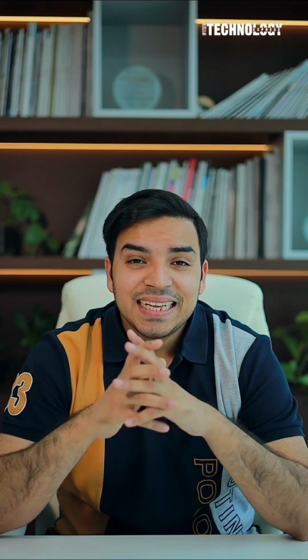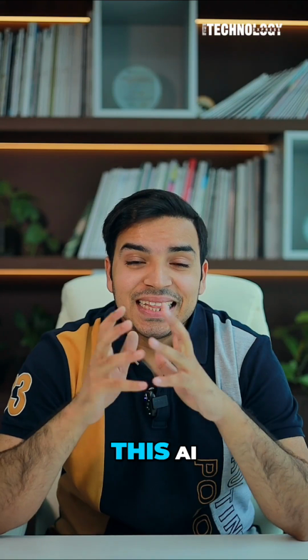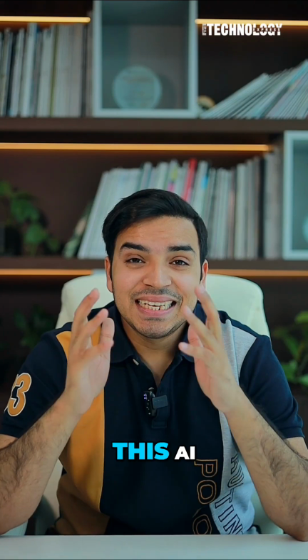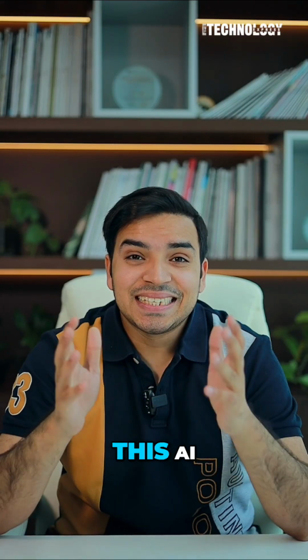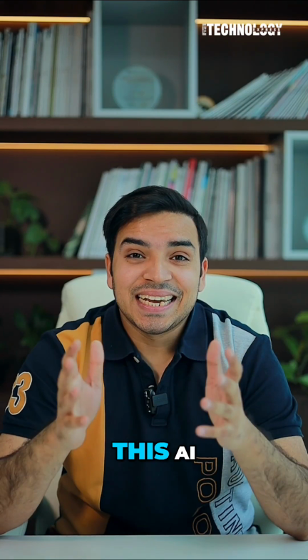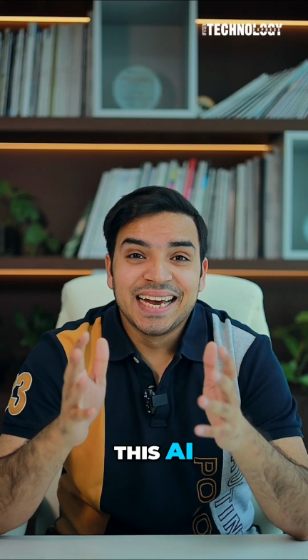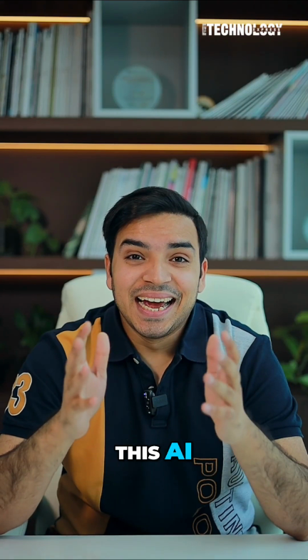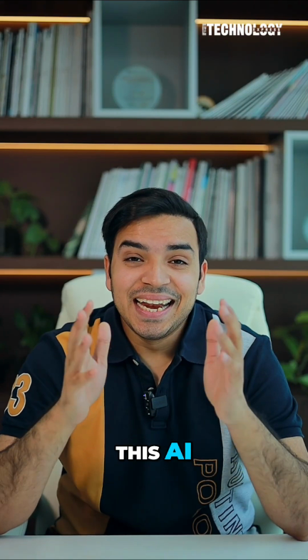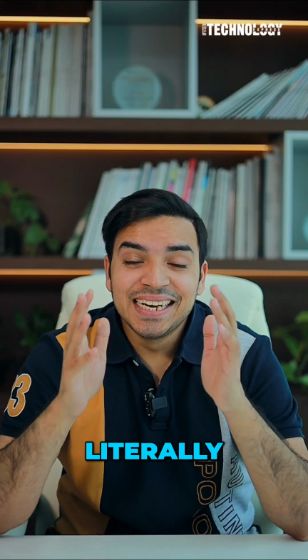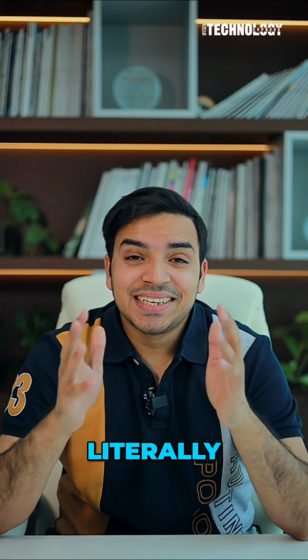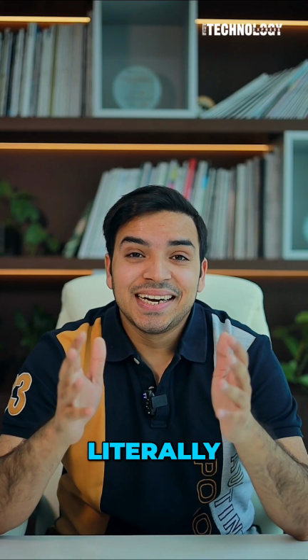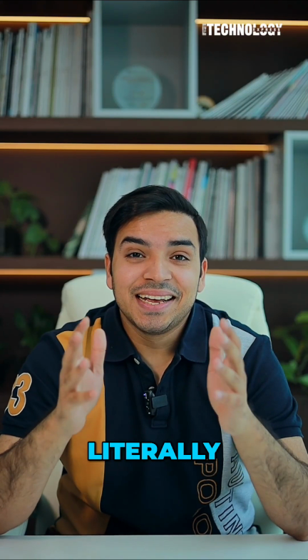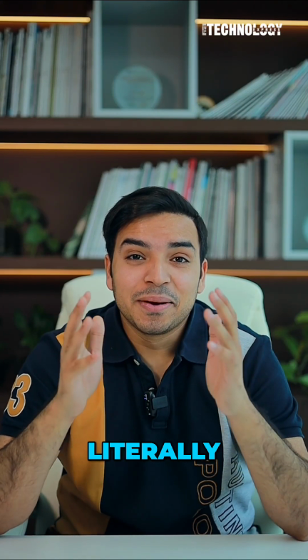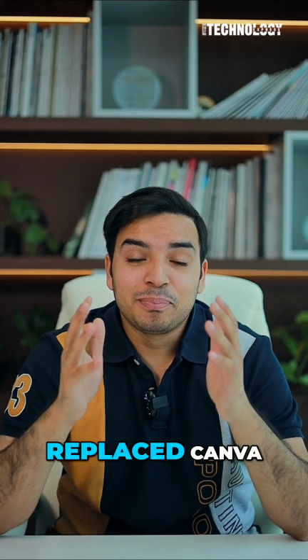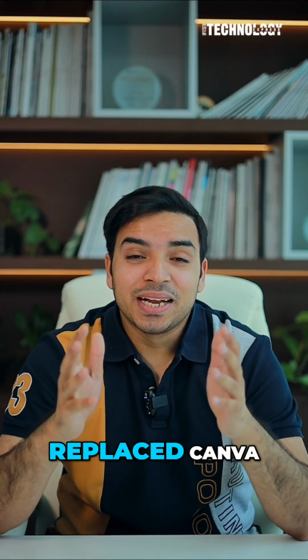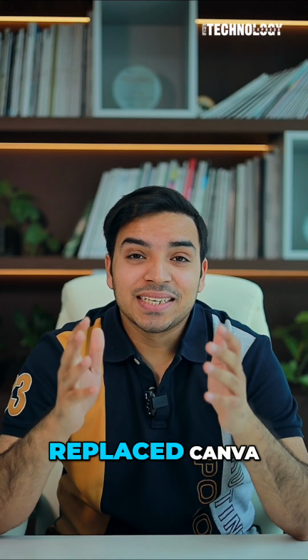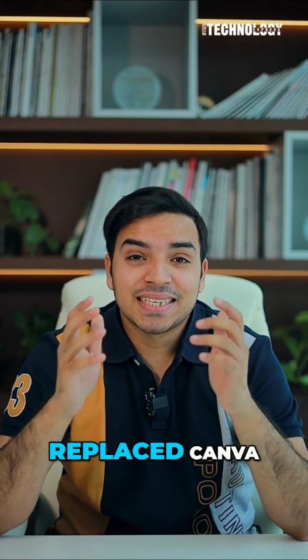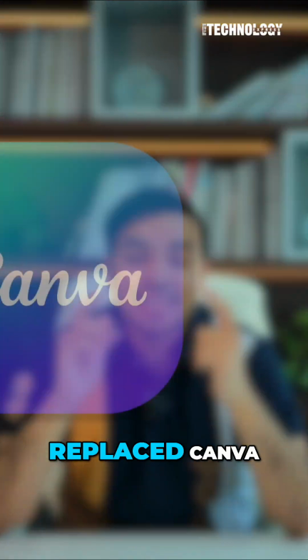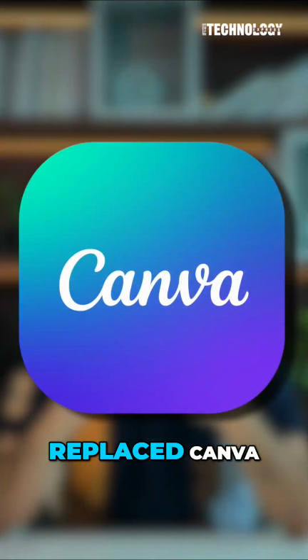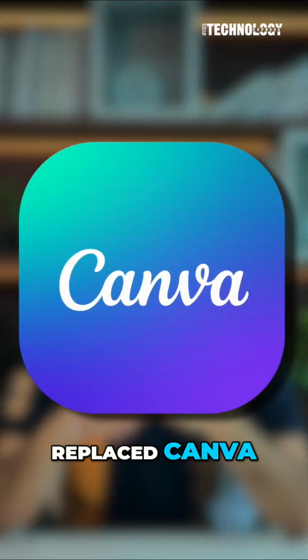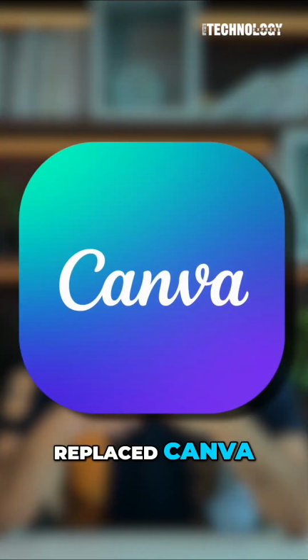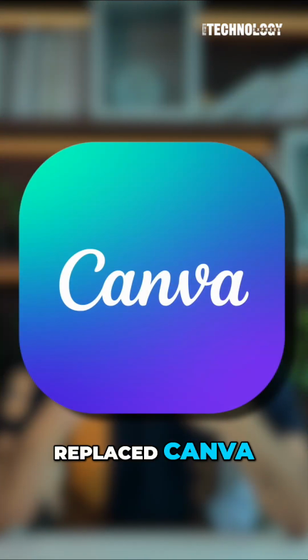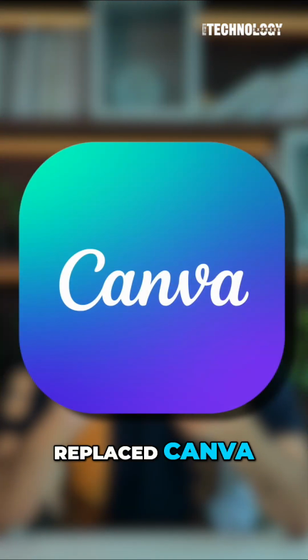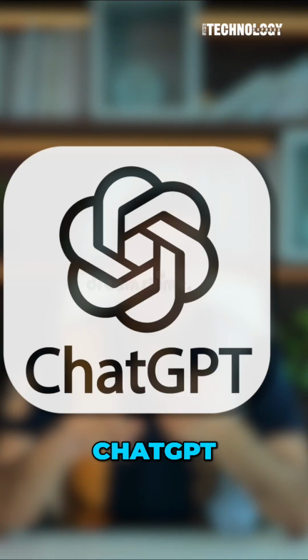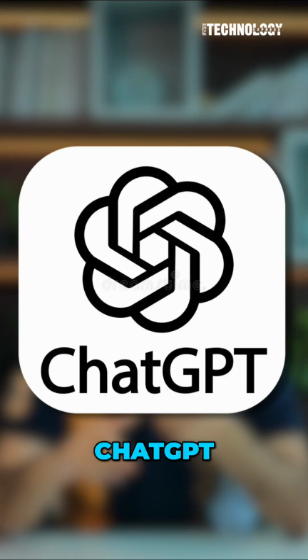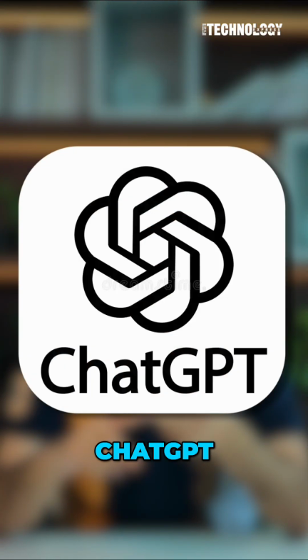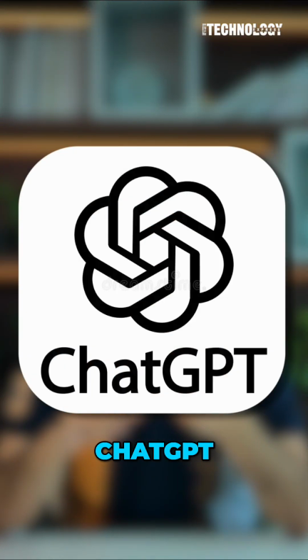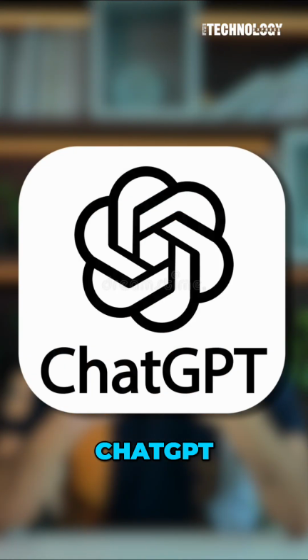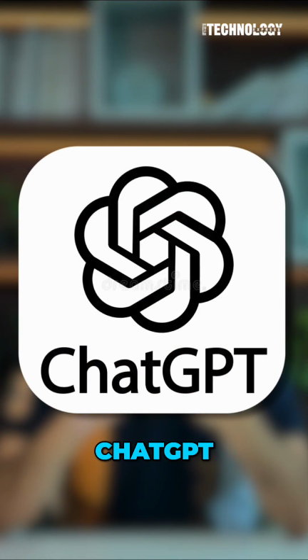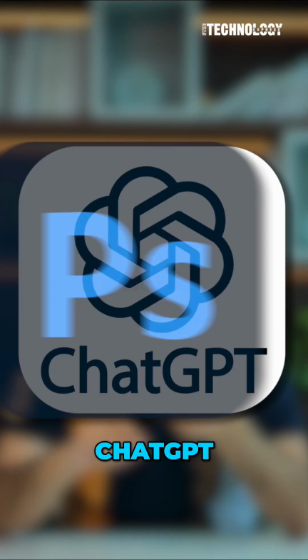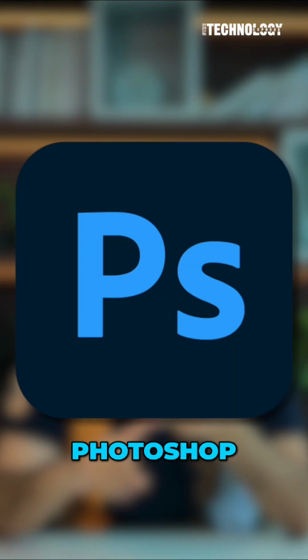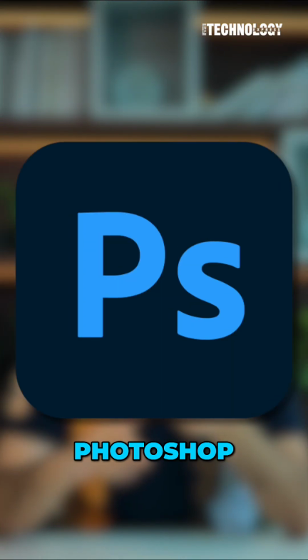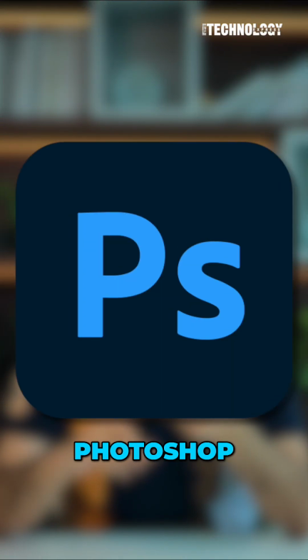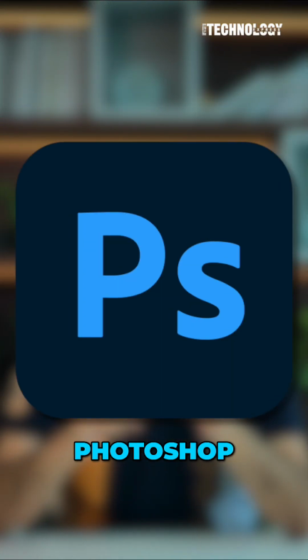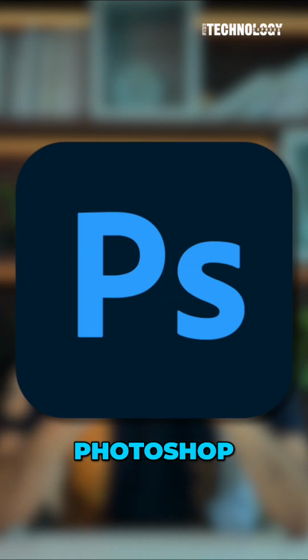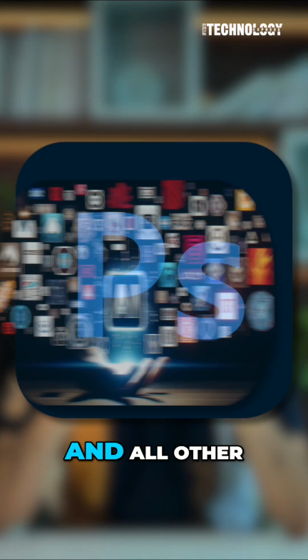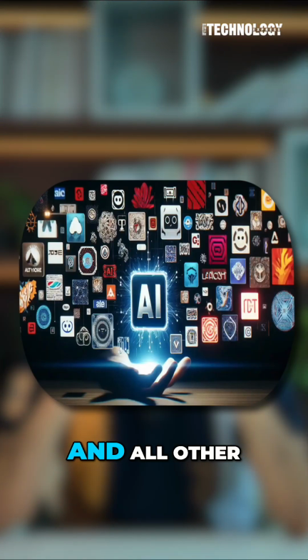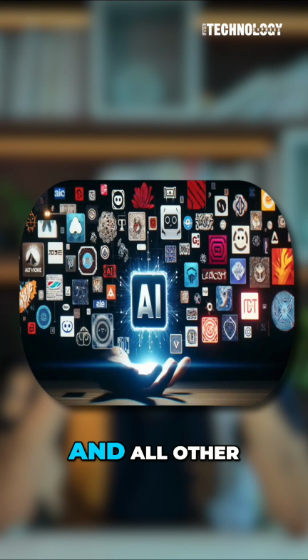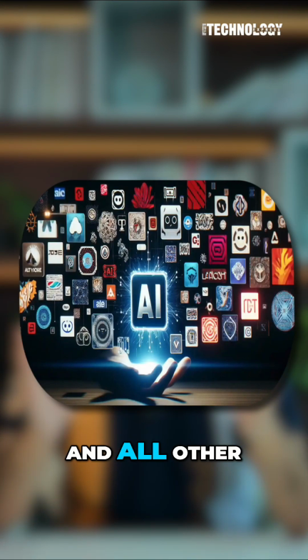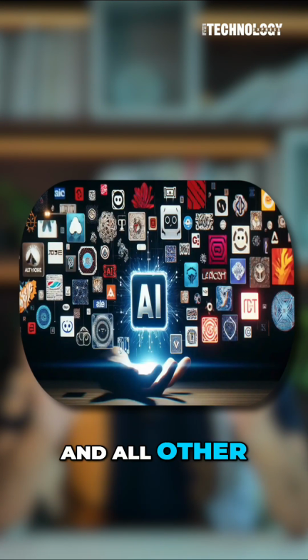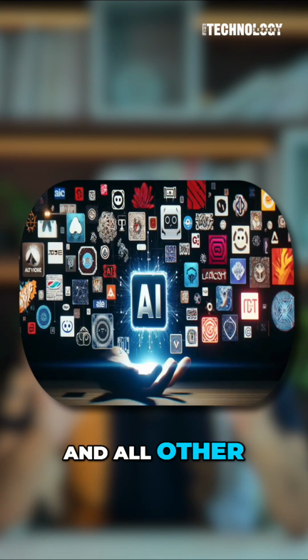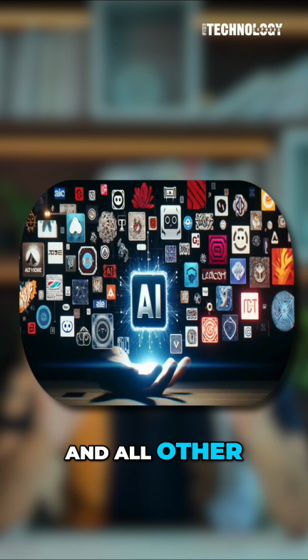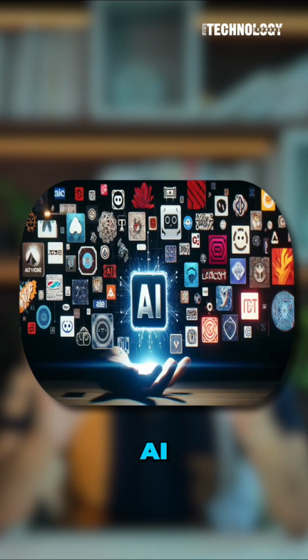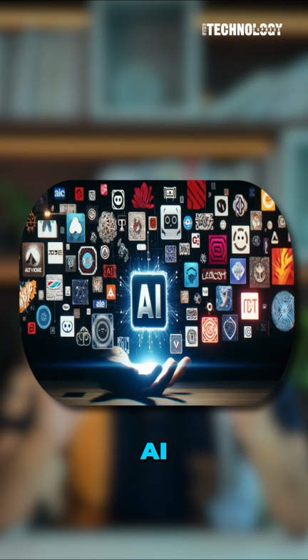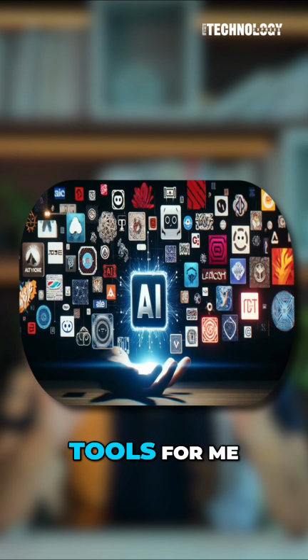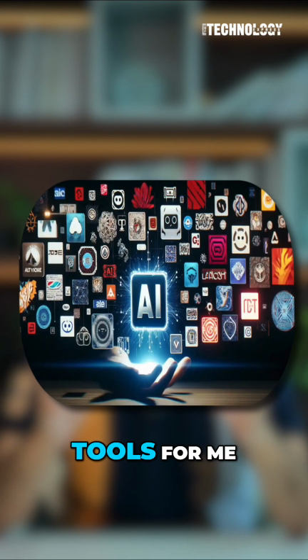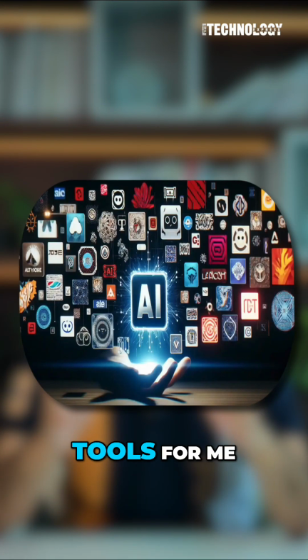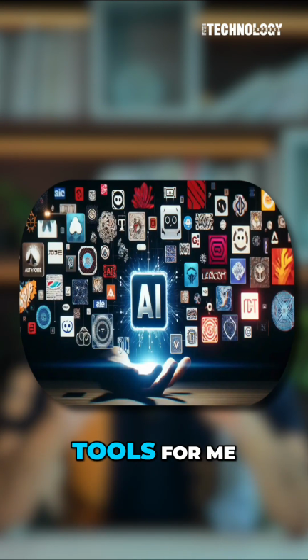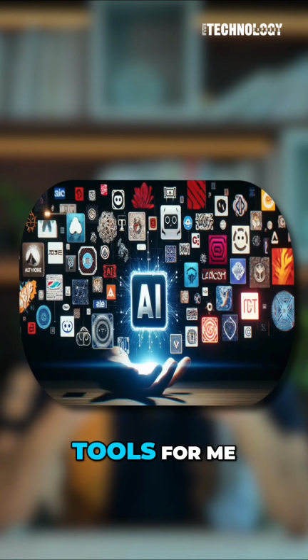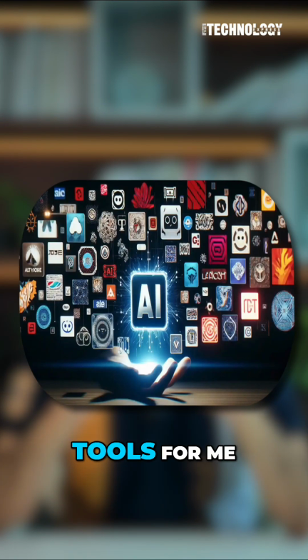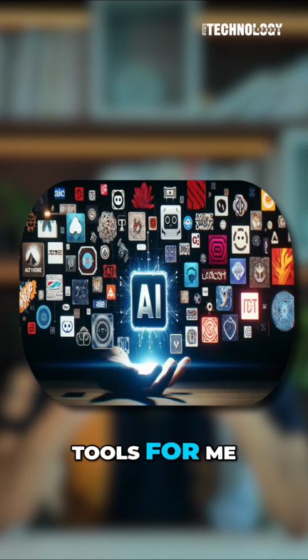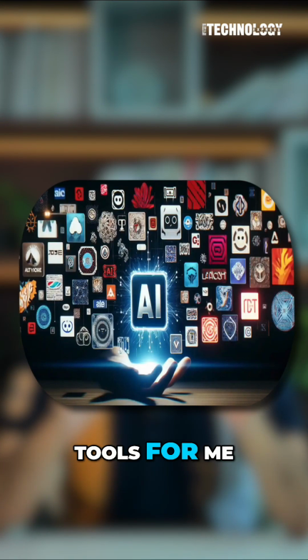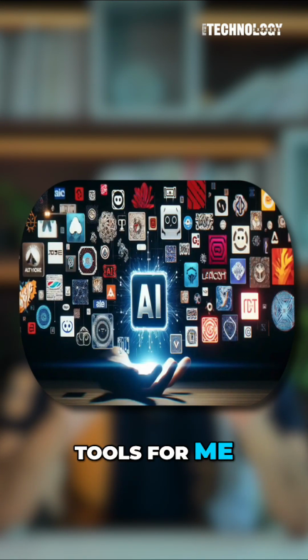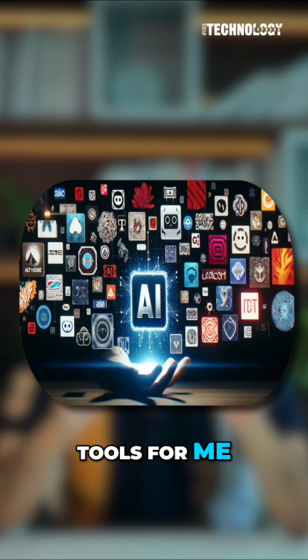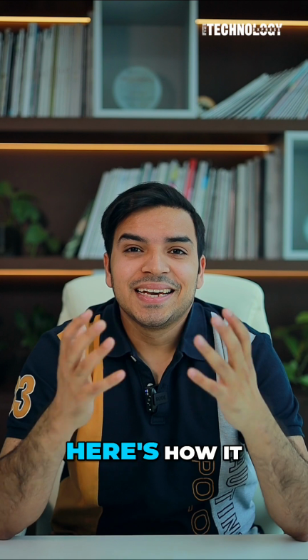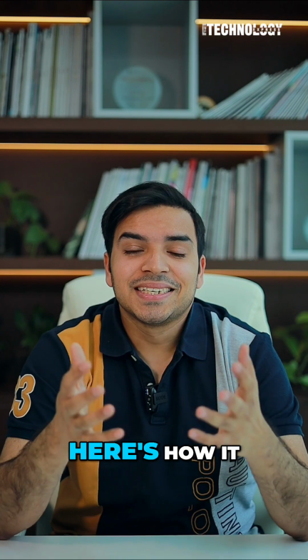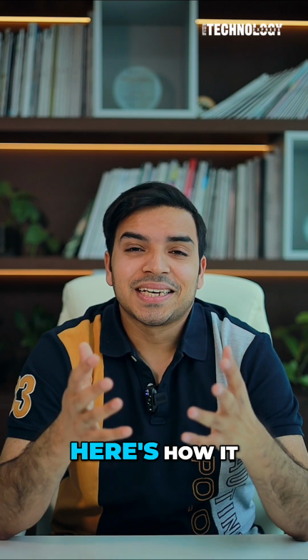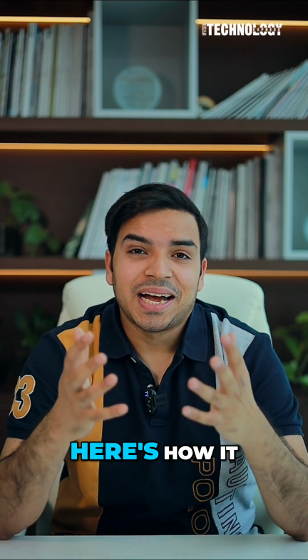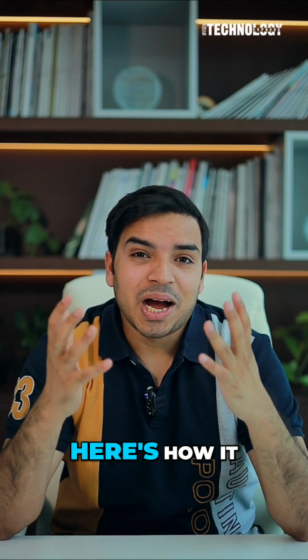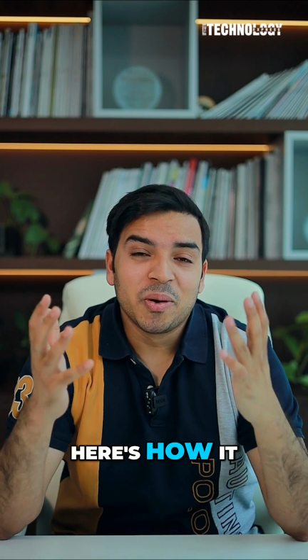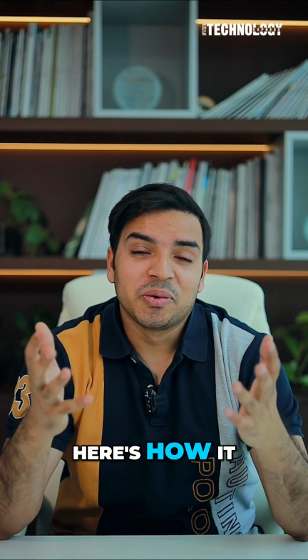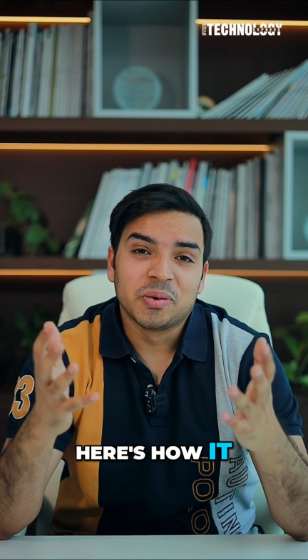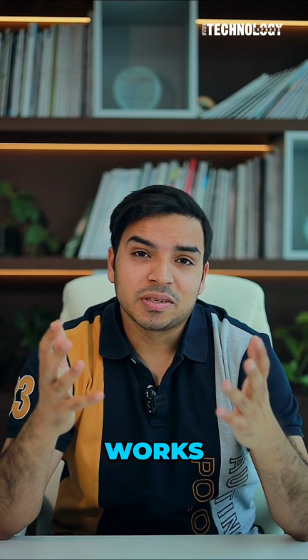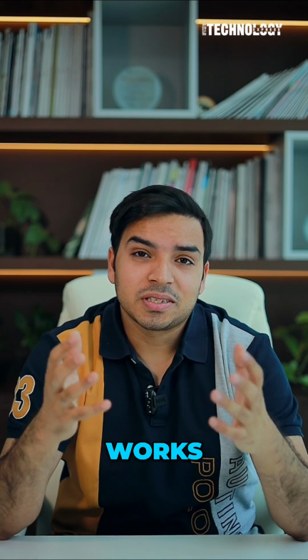This AI literally replaced Canva, ChatGPT, Photoshop, and all other AI tools for me. Here's how it works.